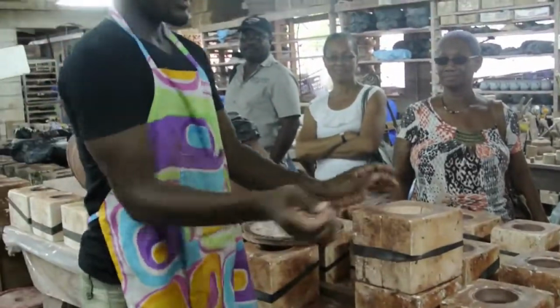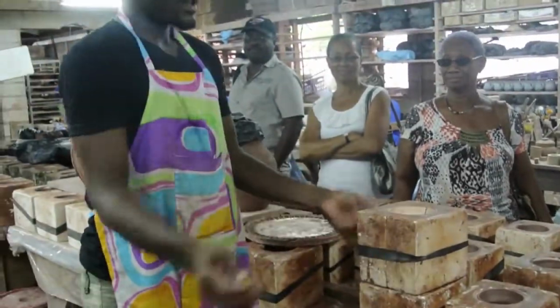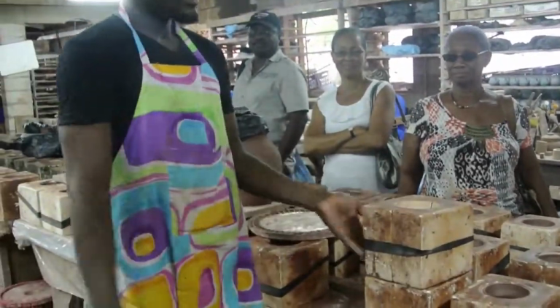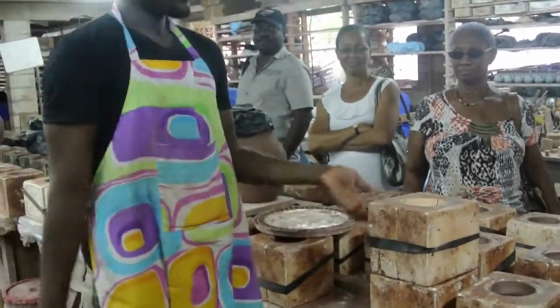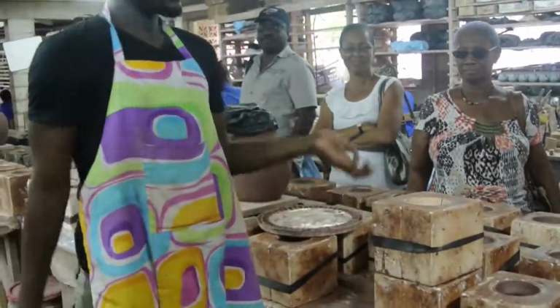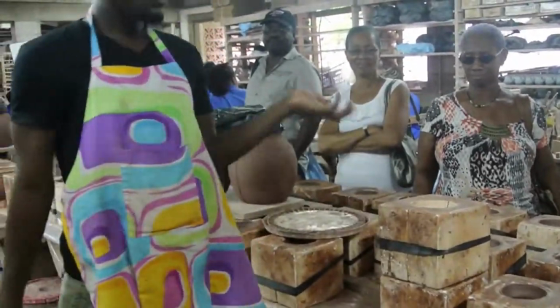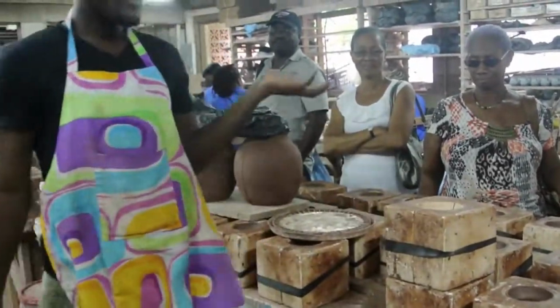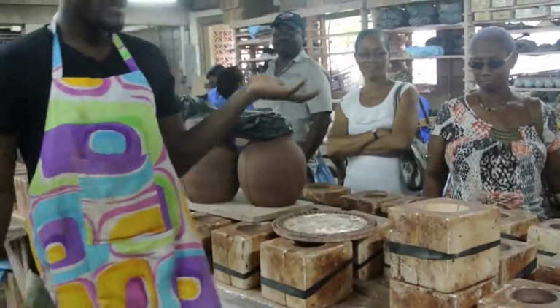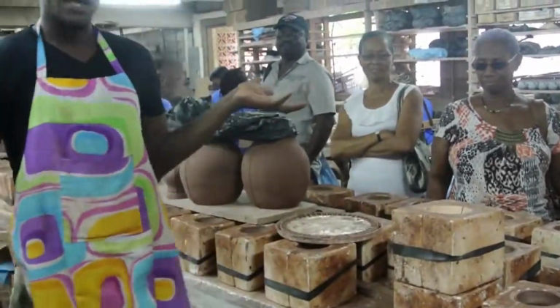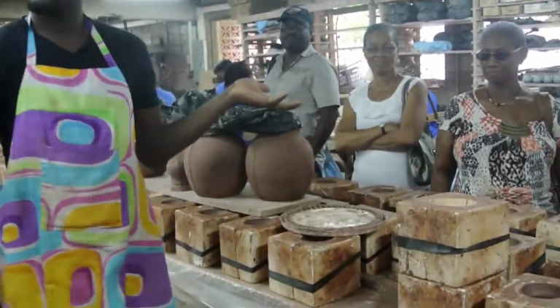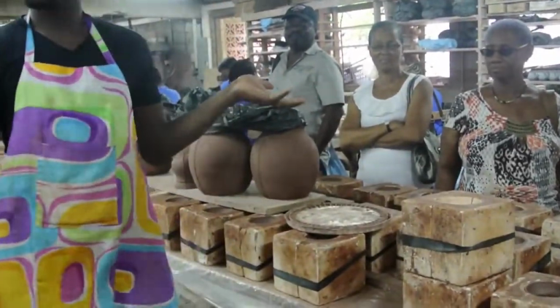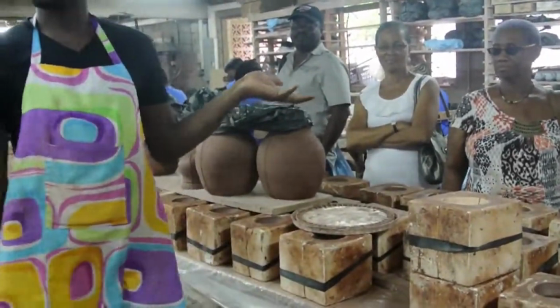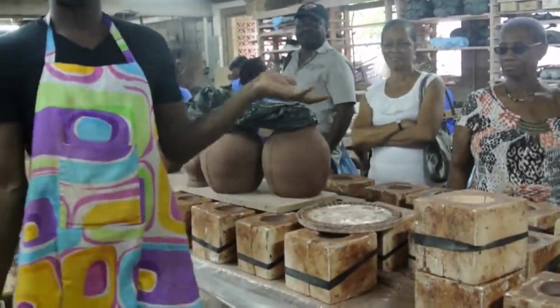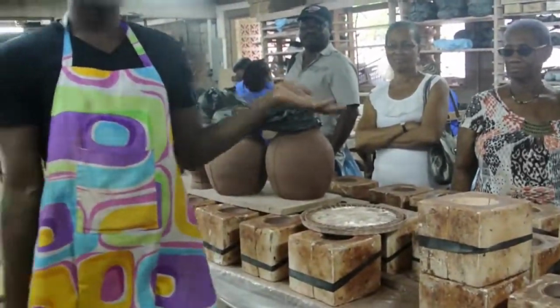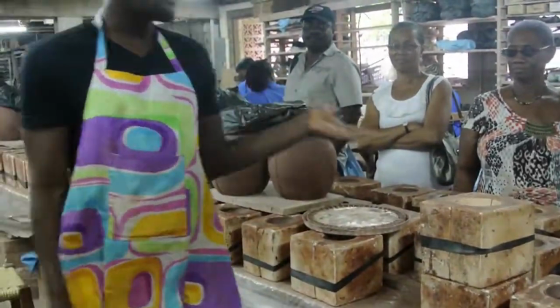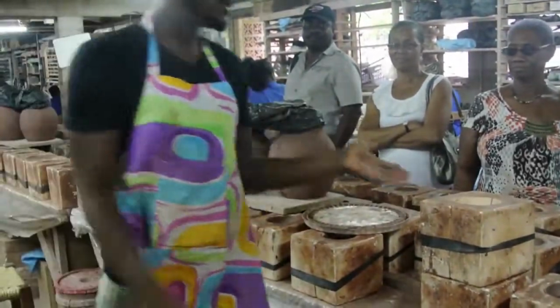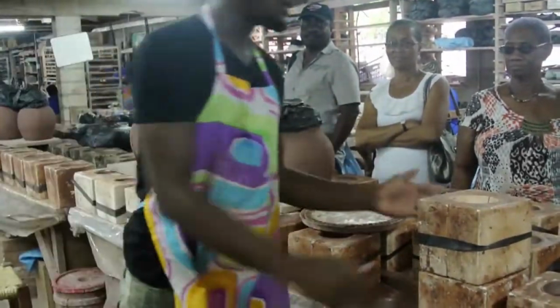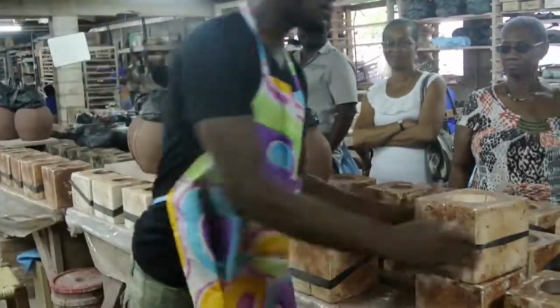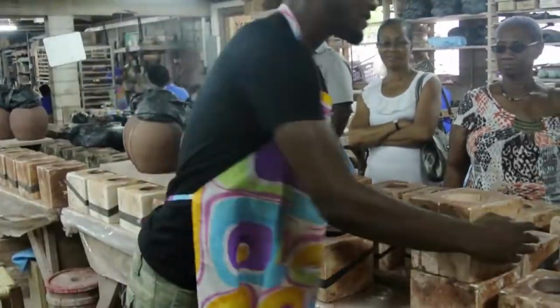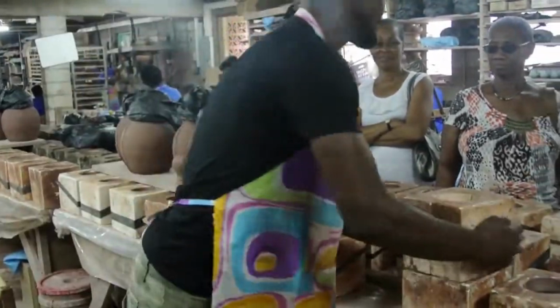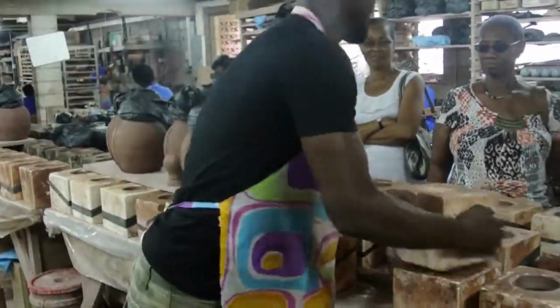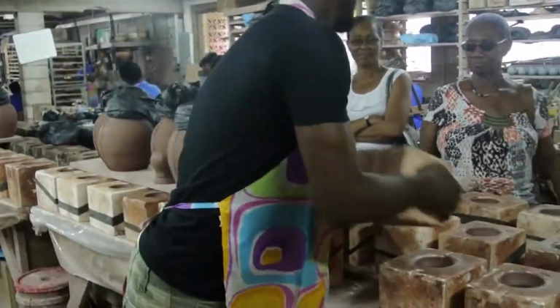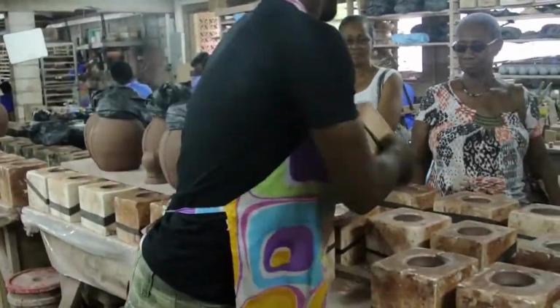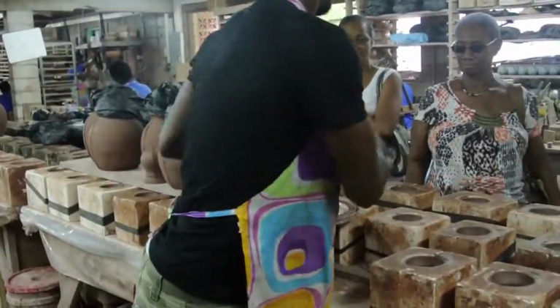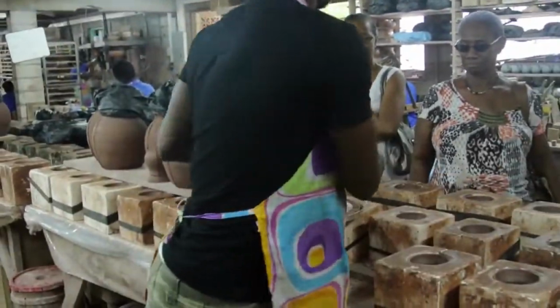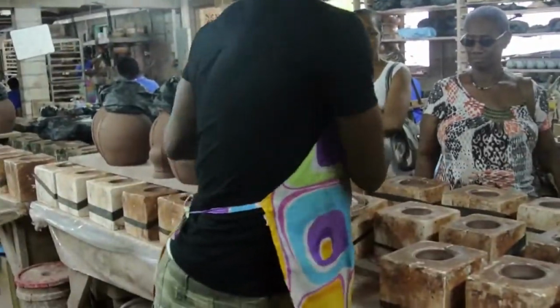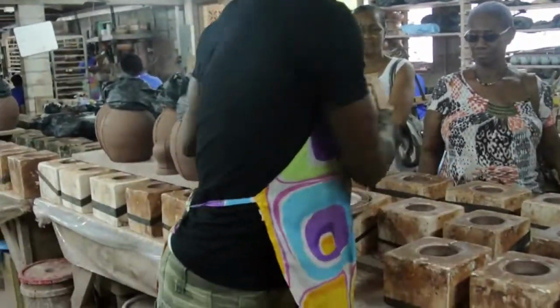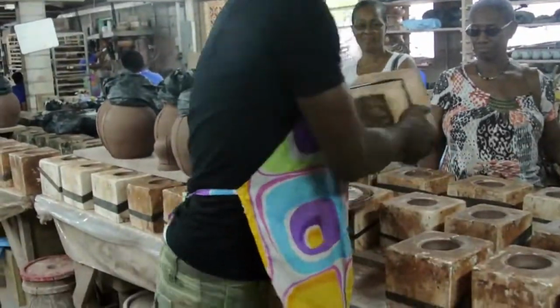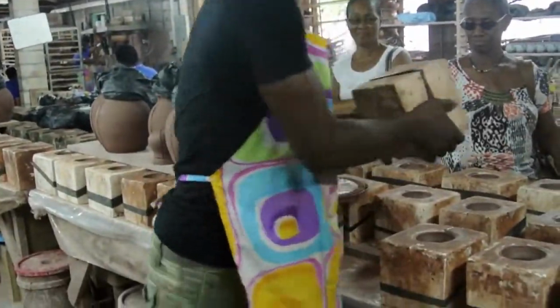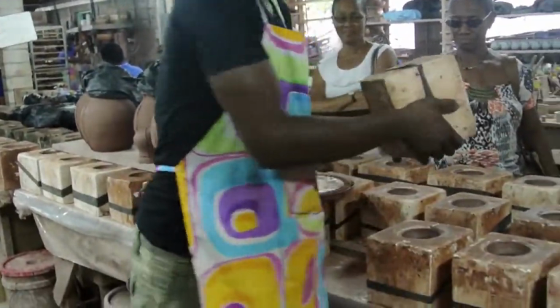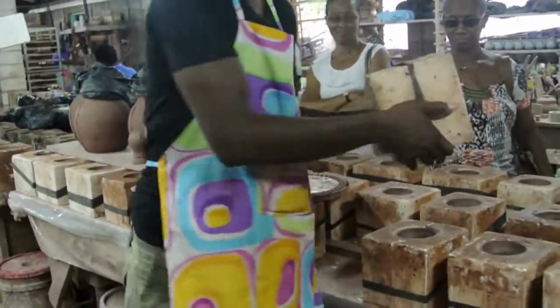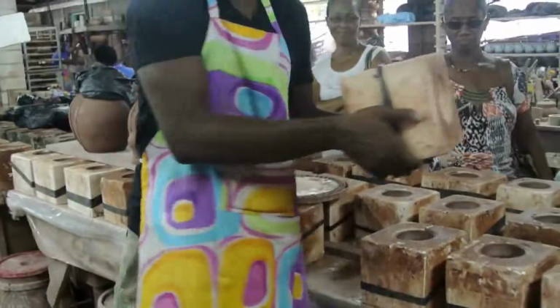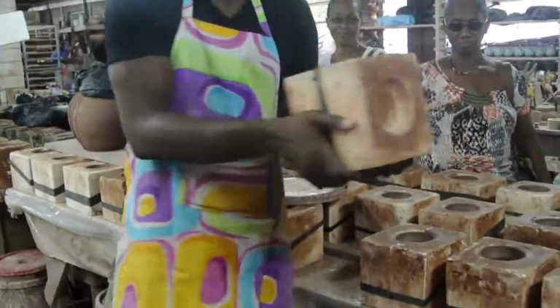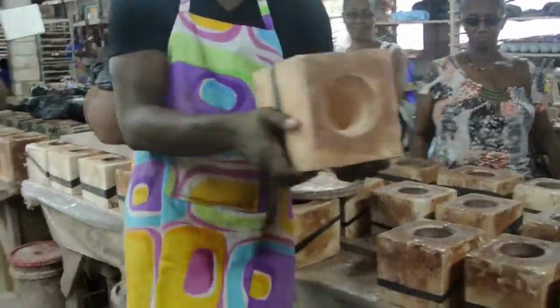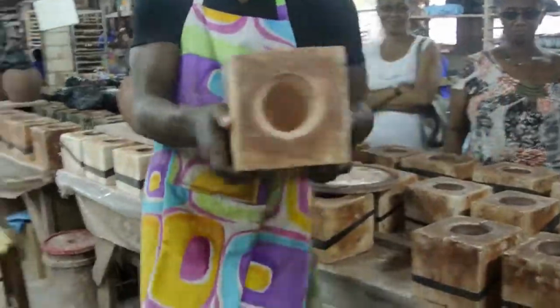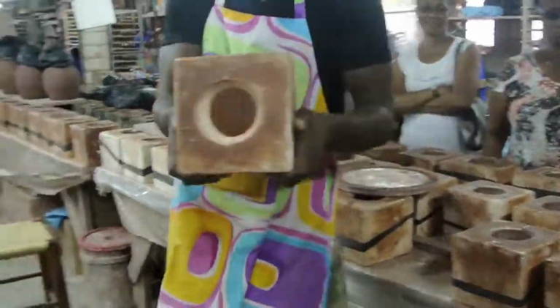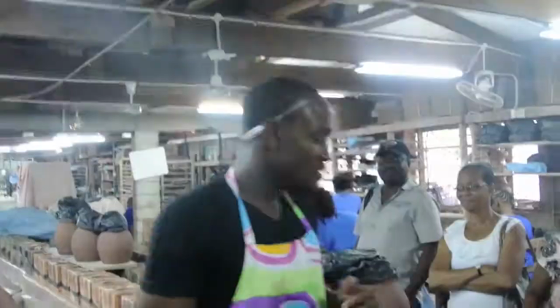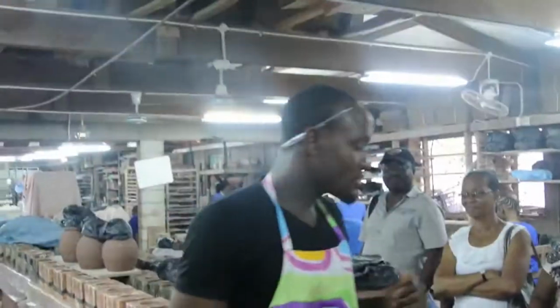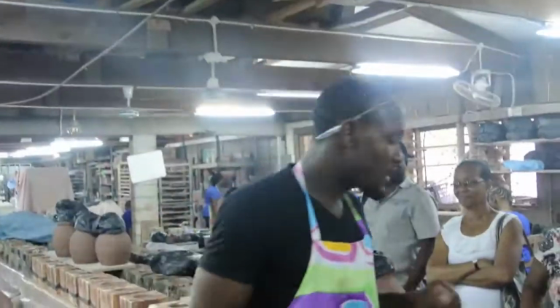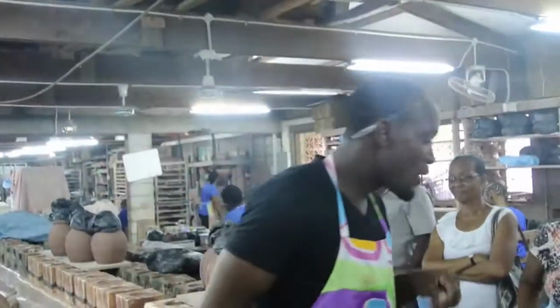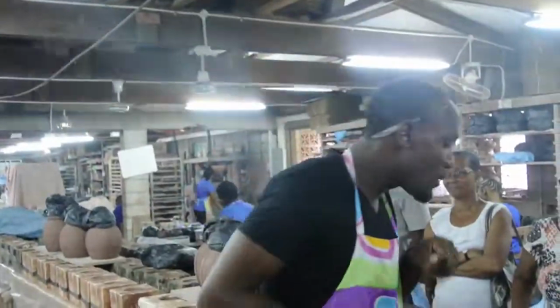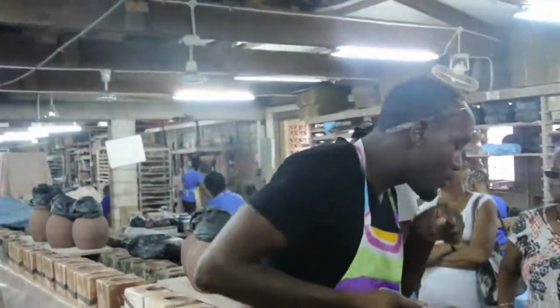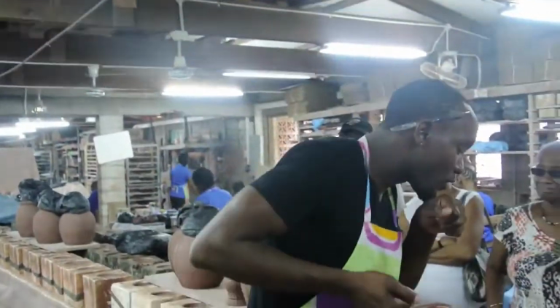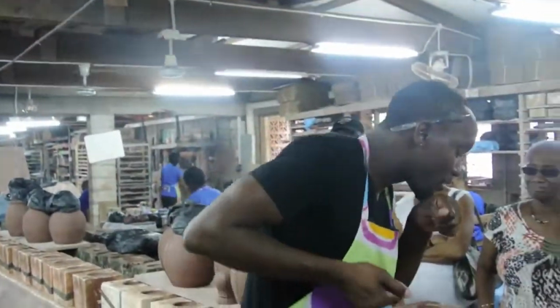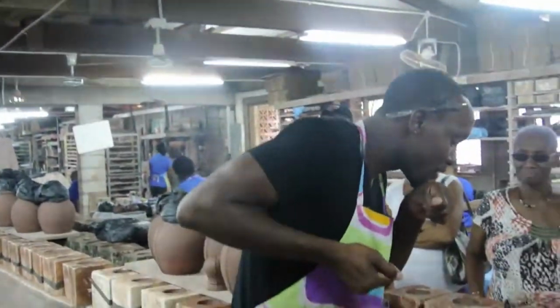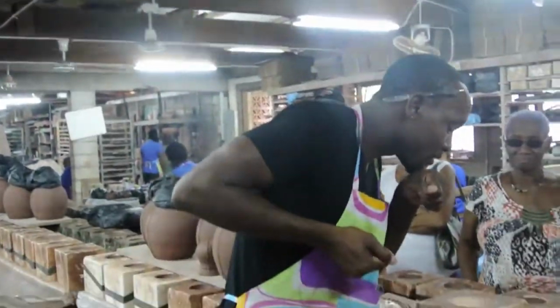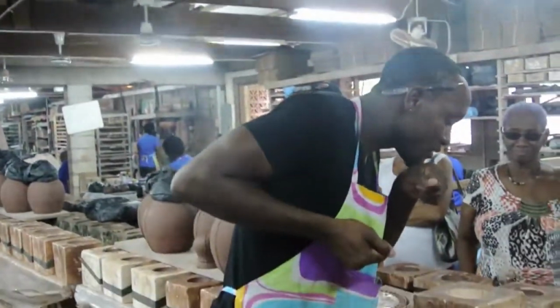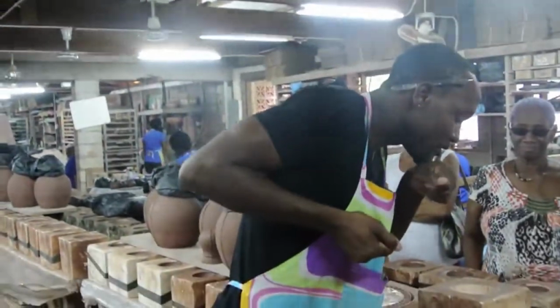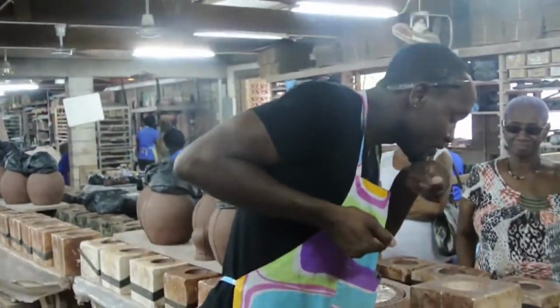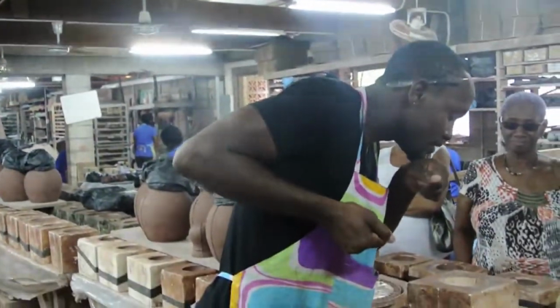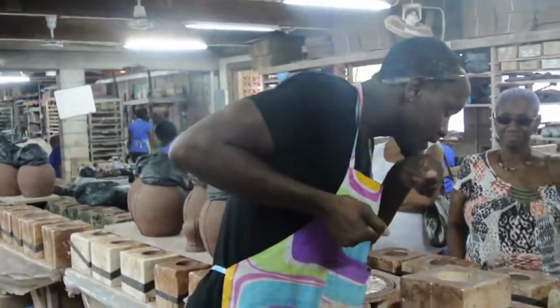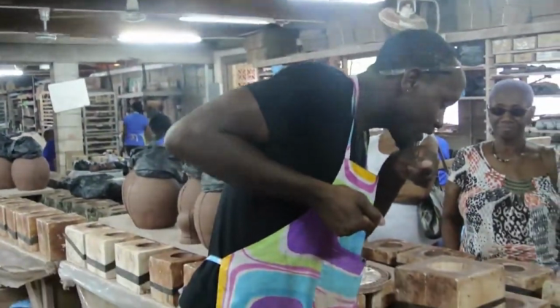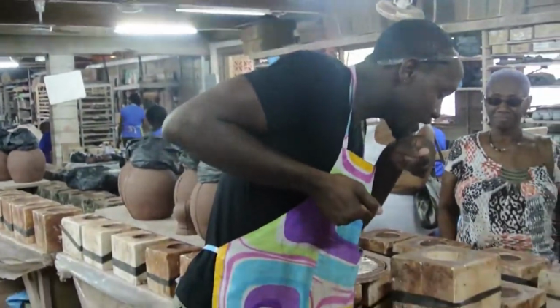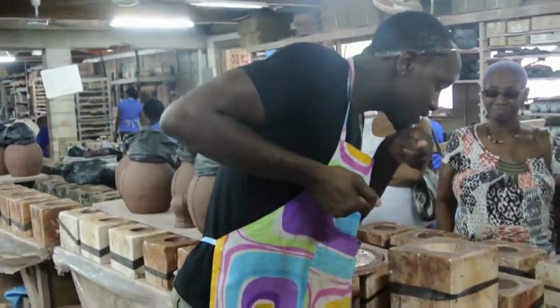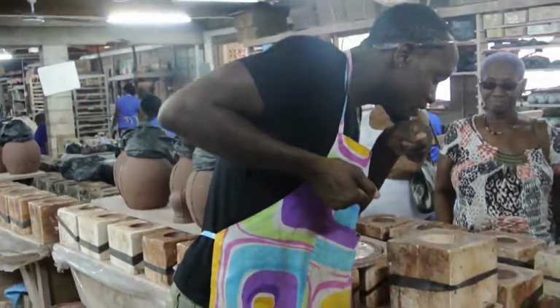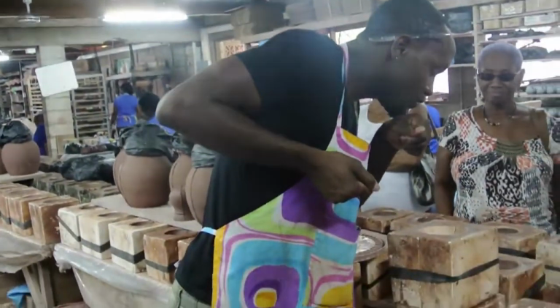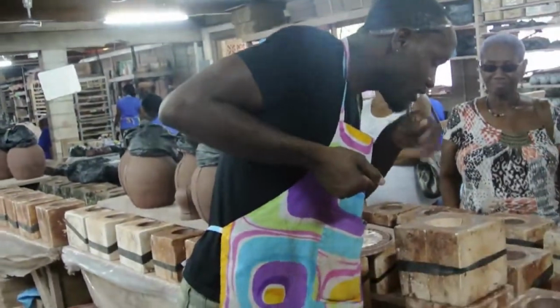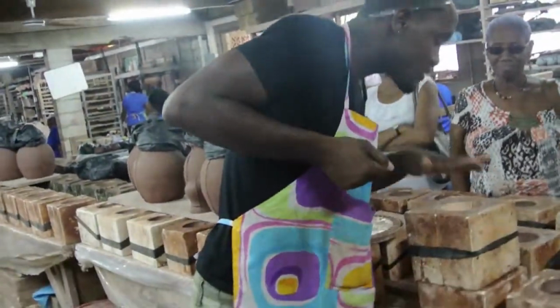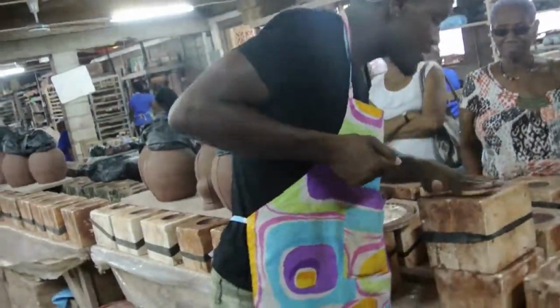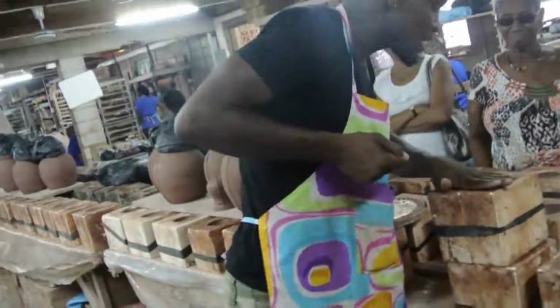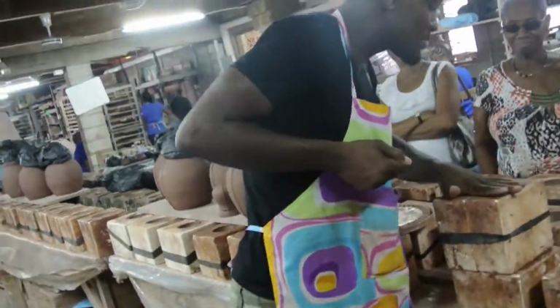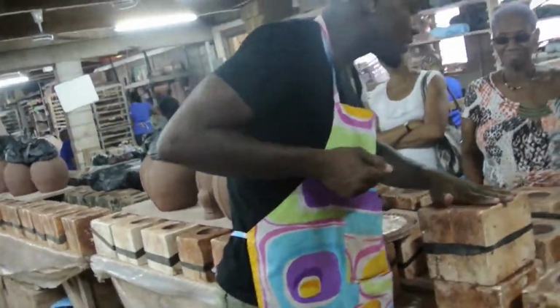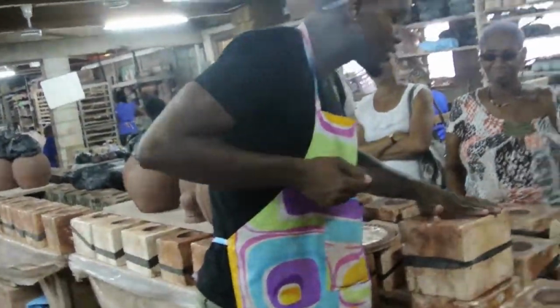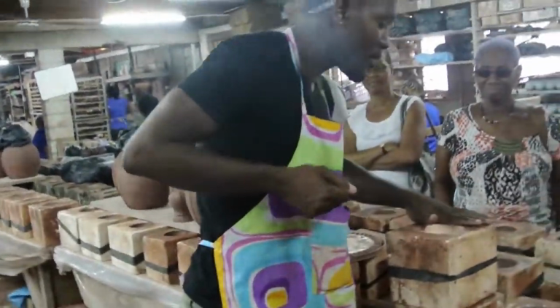It just goes over and holds the mold in place — so there you can see now. I will pour the clay into the mold until it comes to the top.